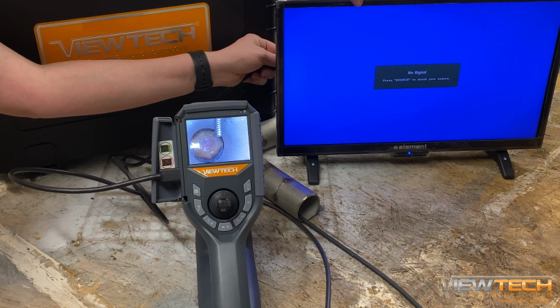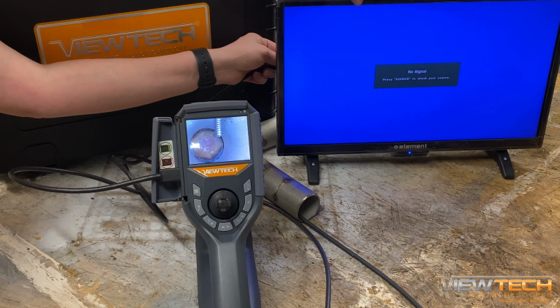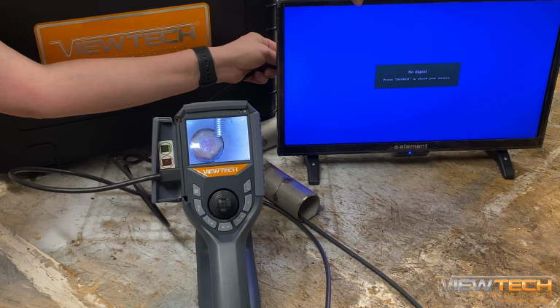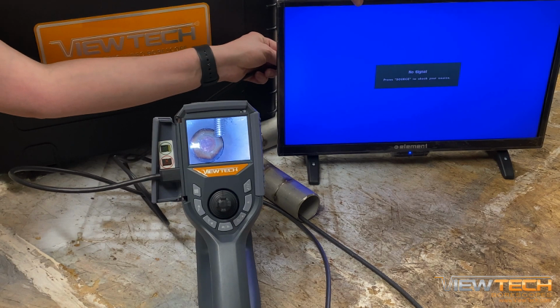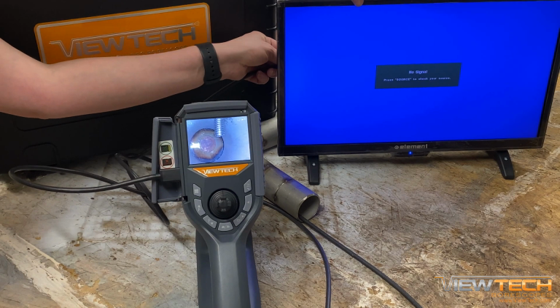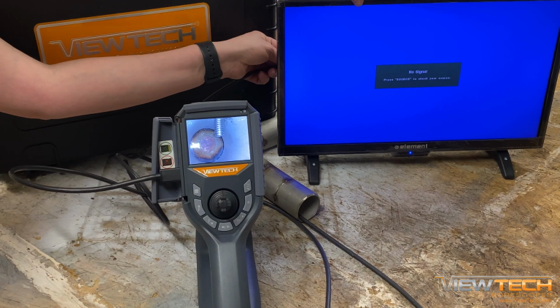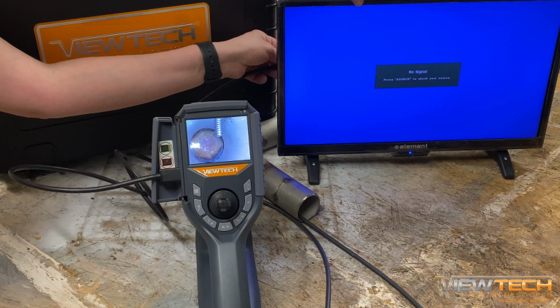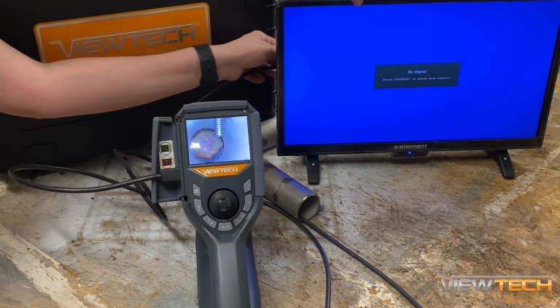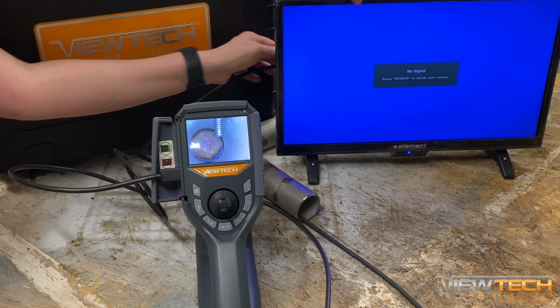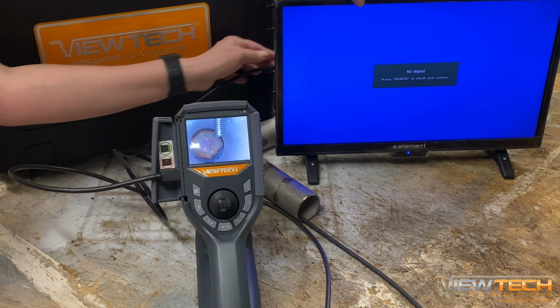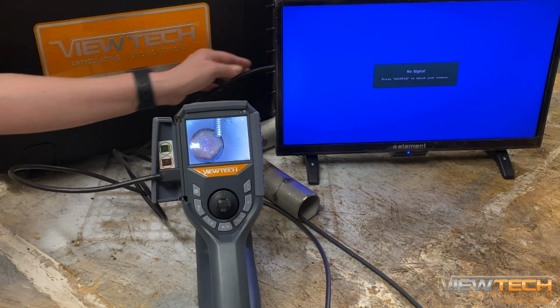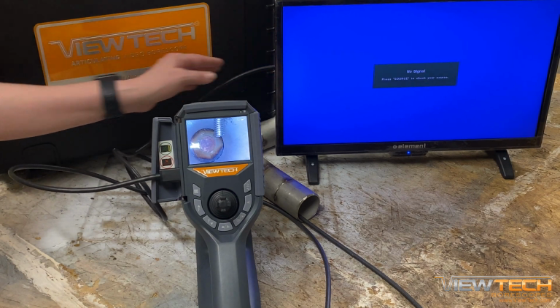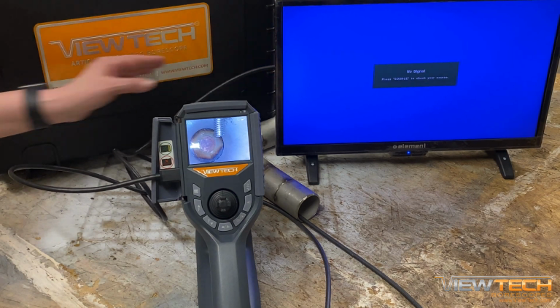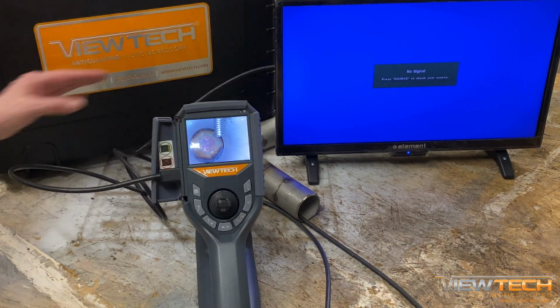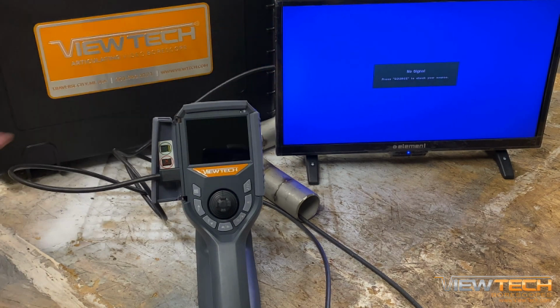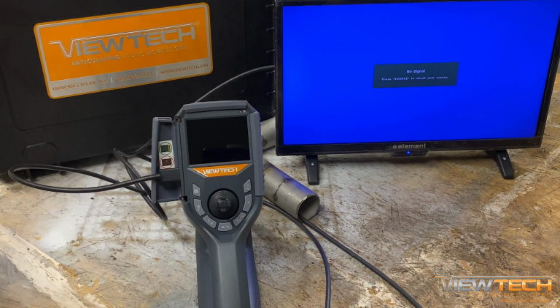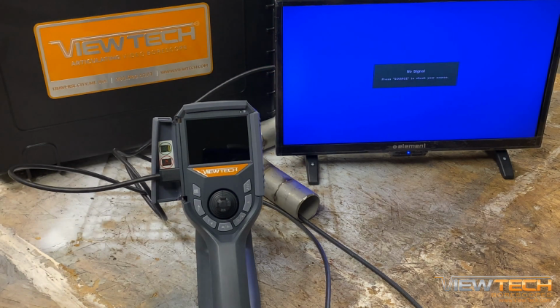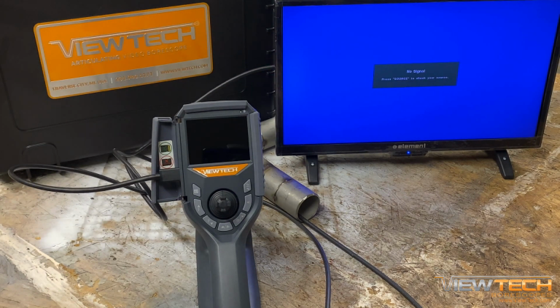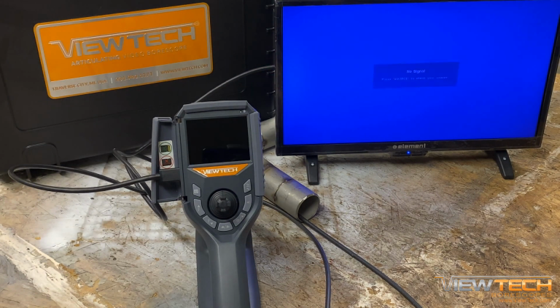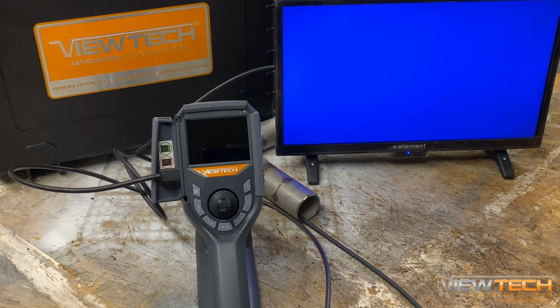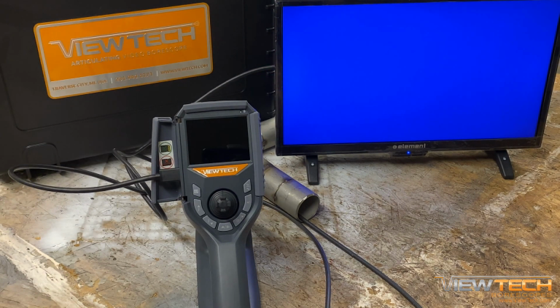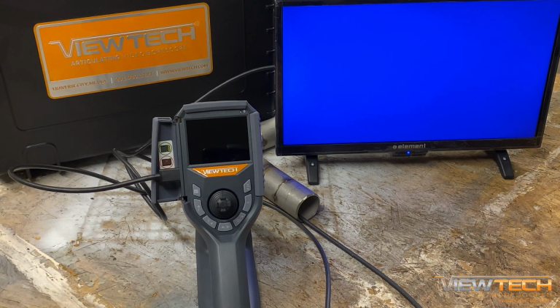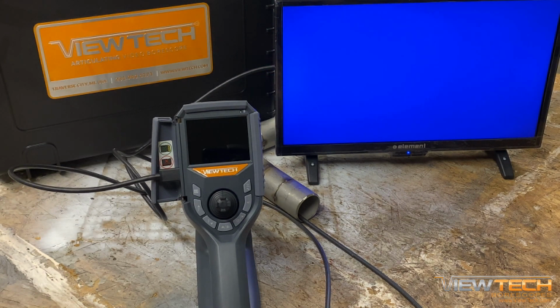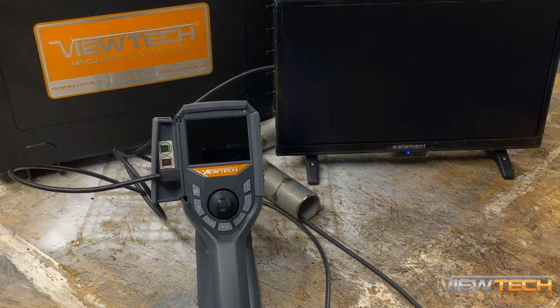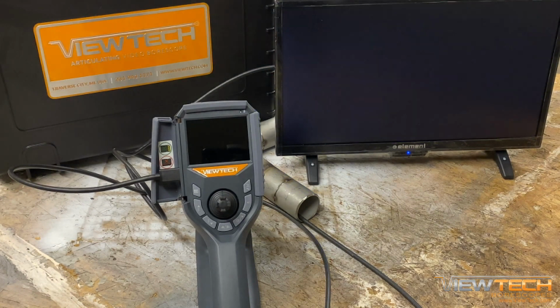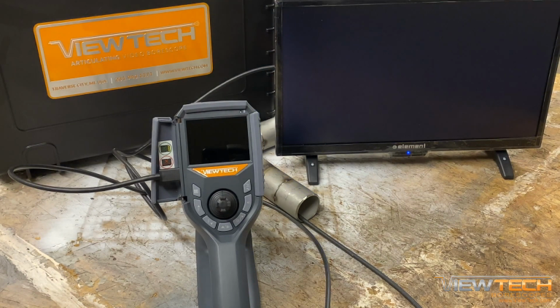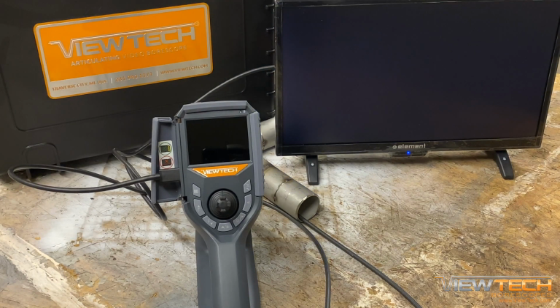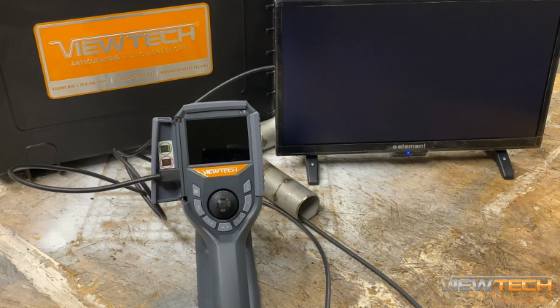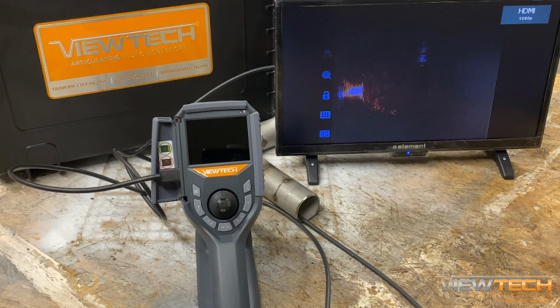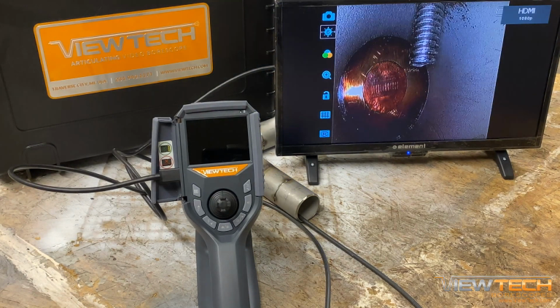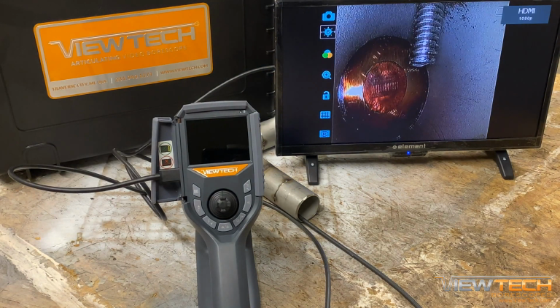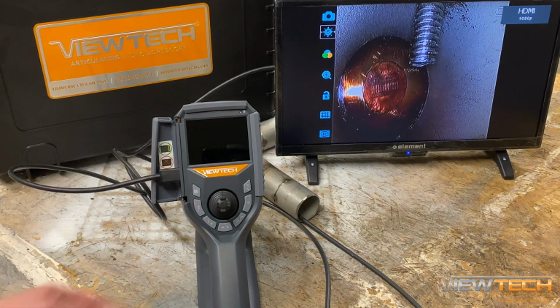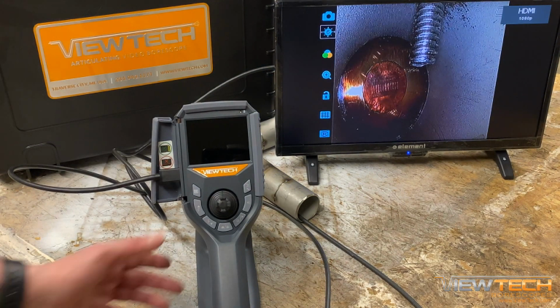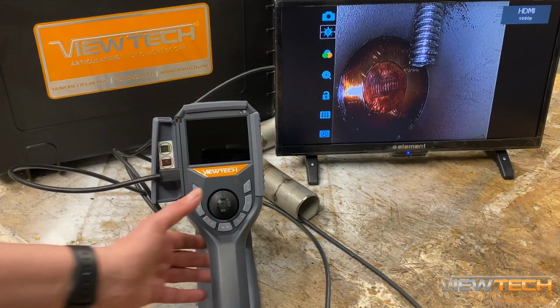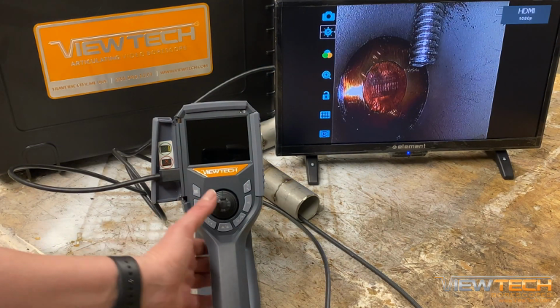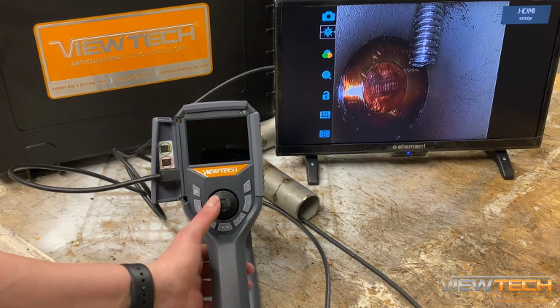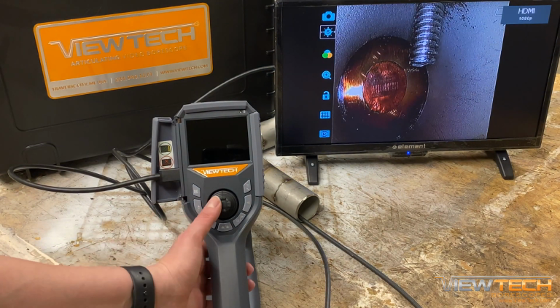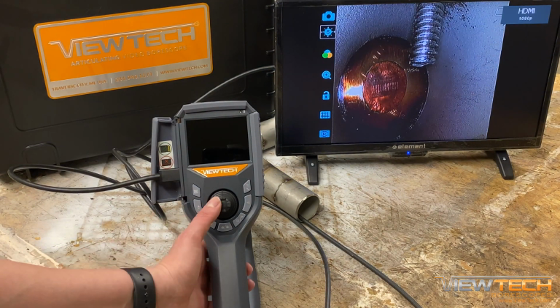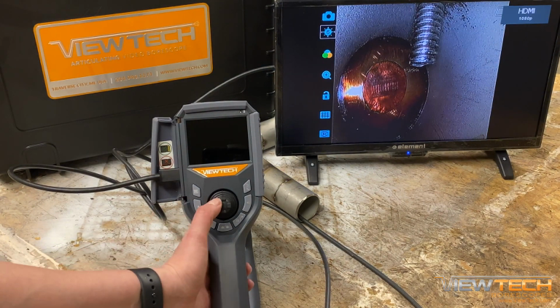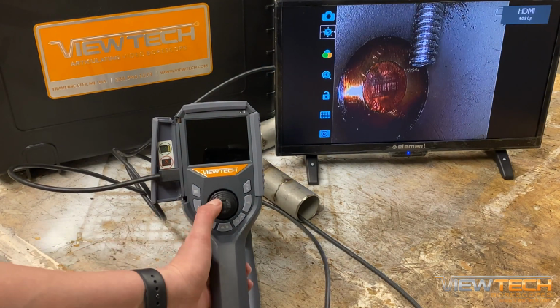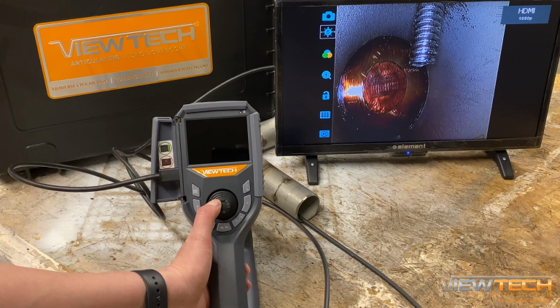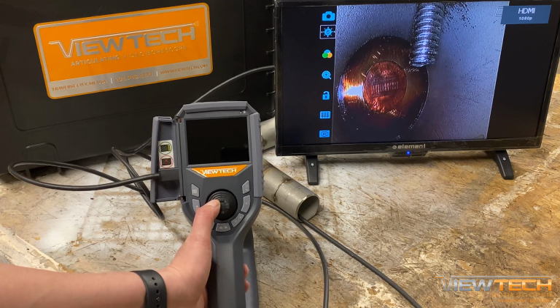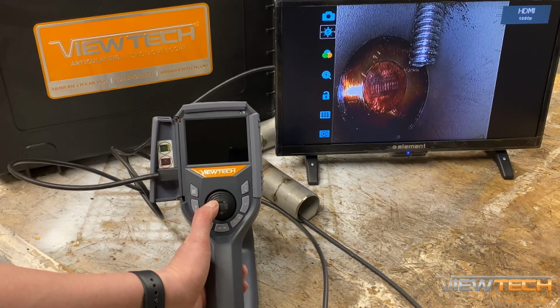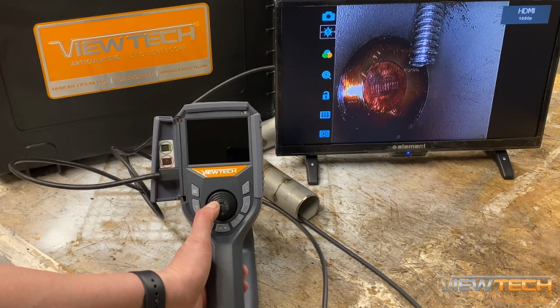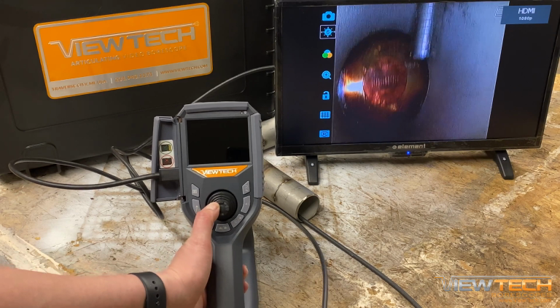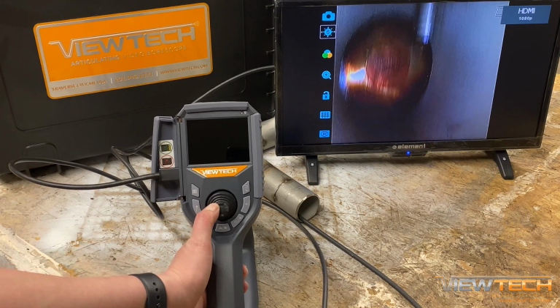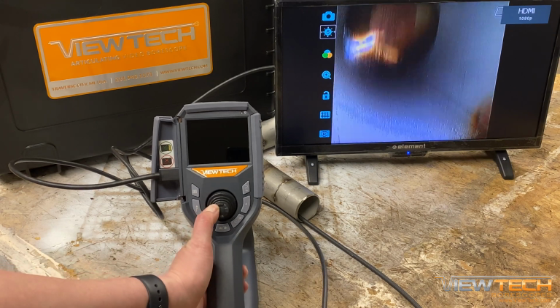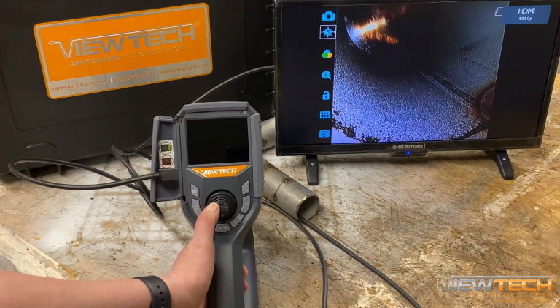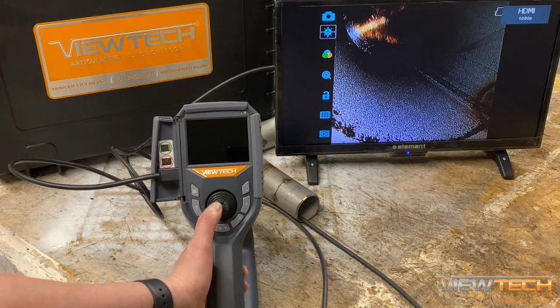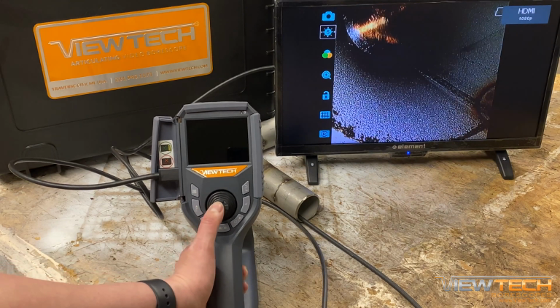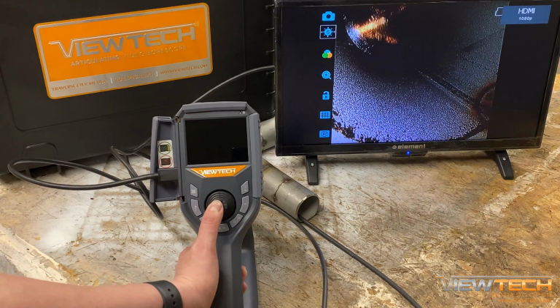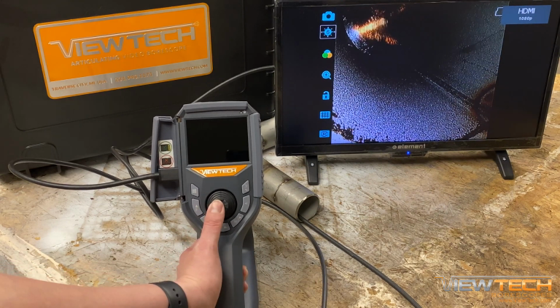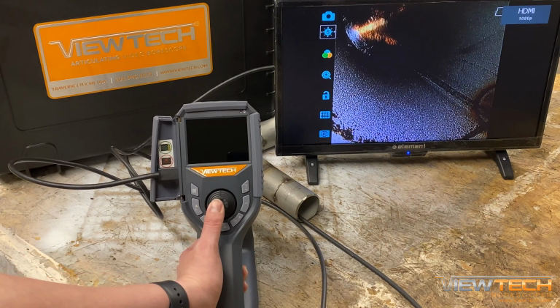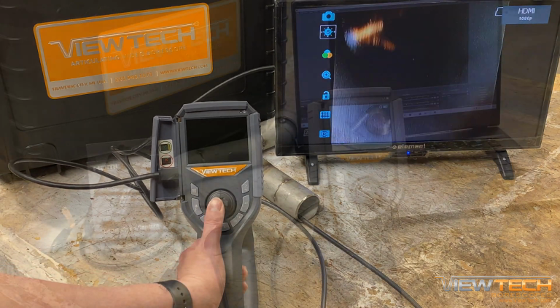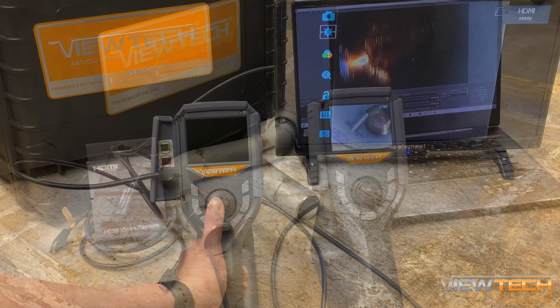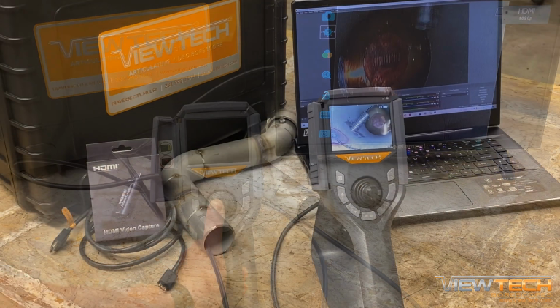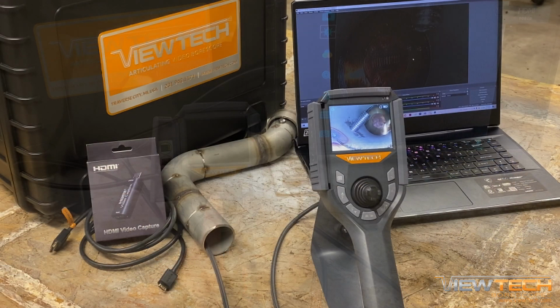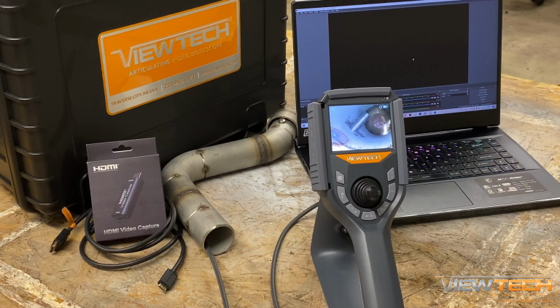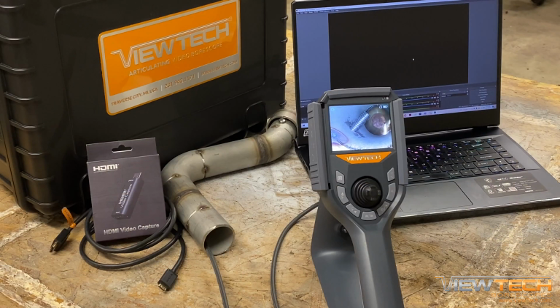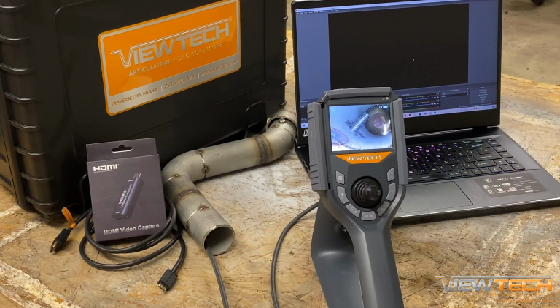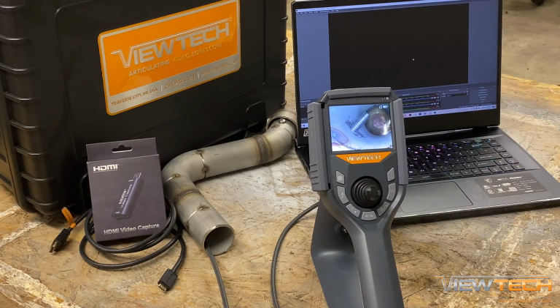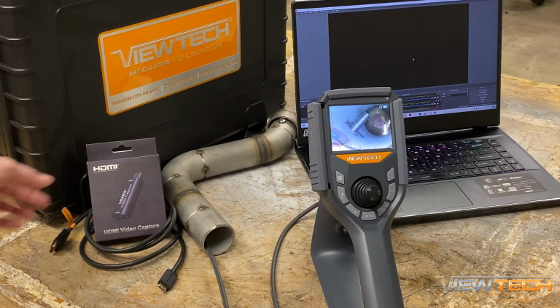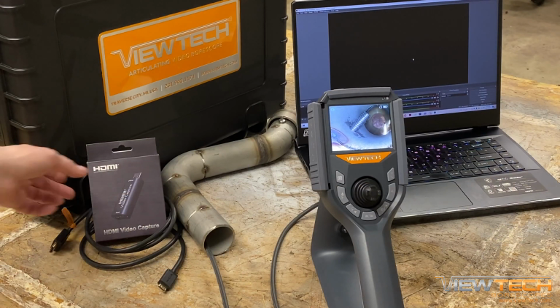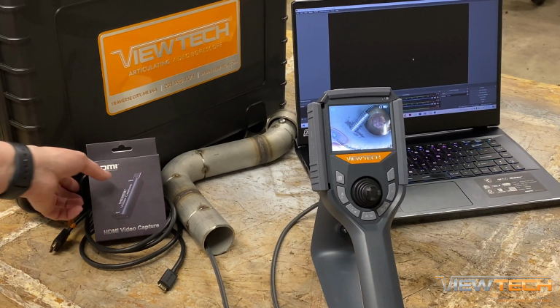Options available include connecting your Vutec Borescope to an HDMI monitor for viewing your Borescope output on a larger screen.